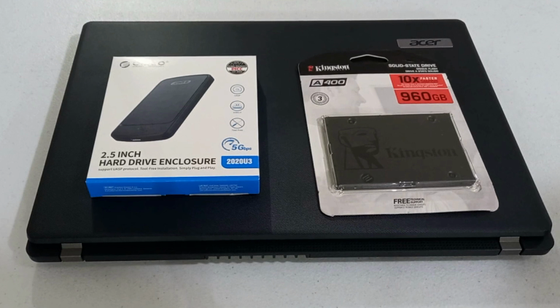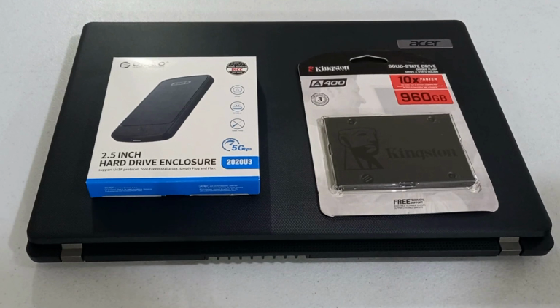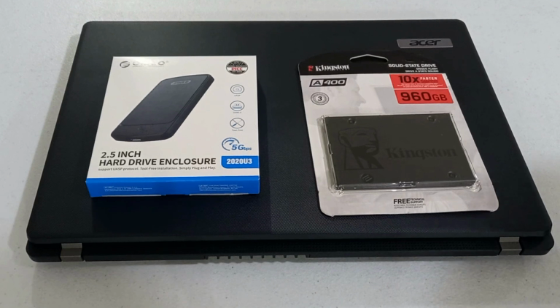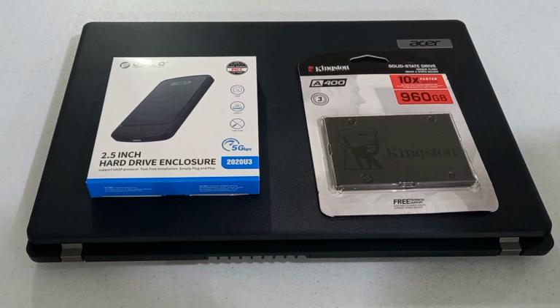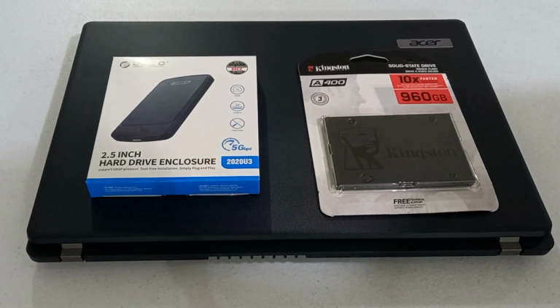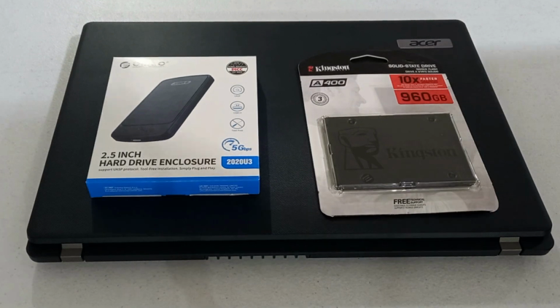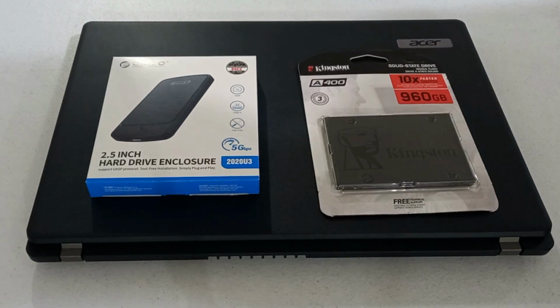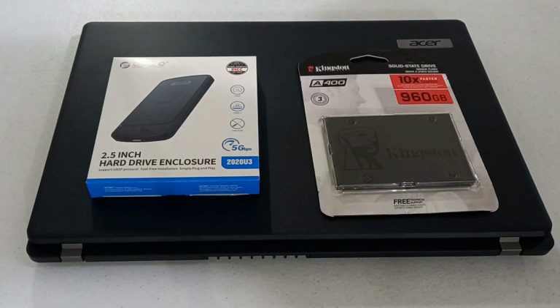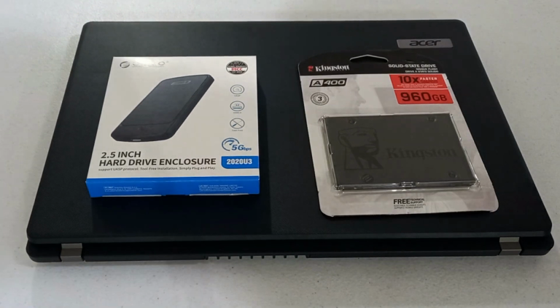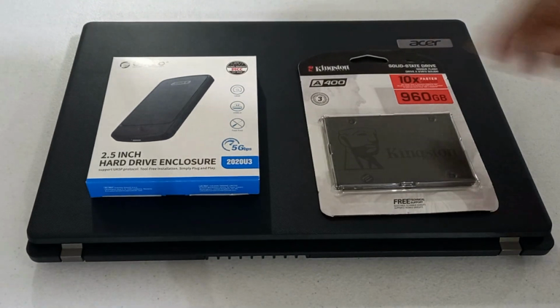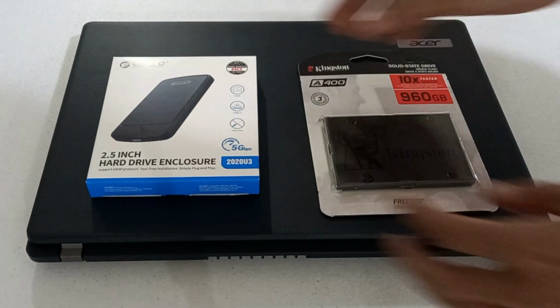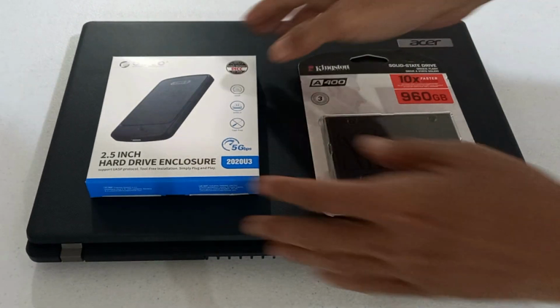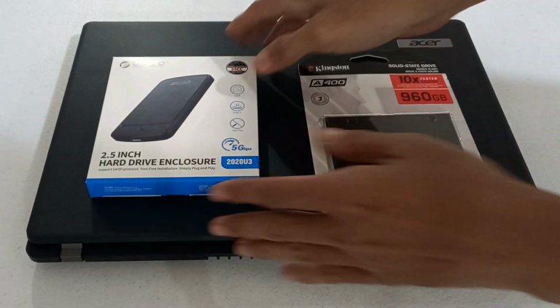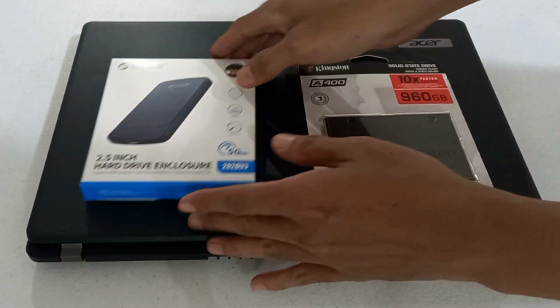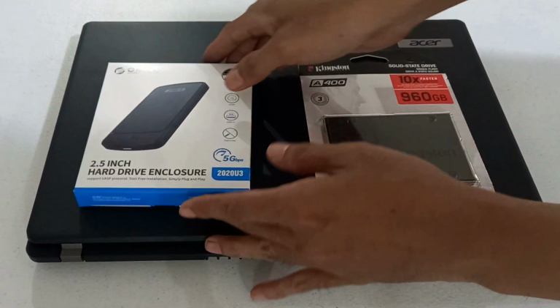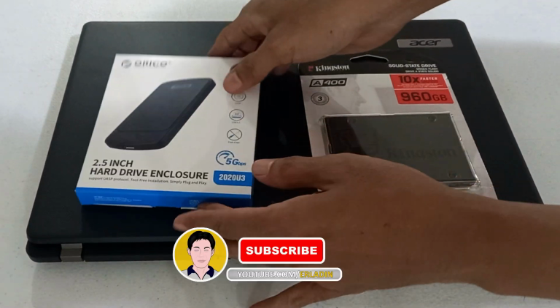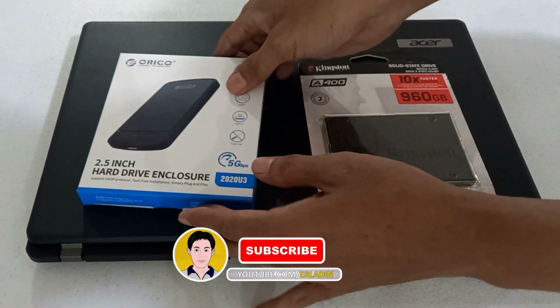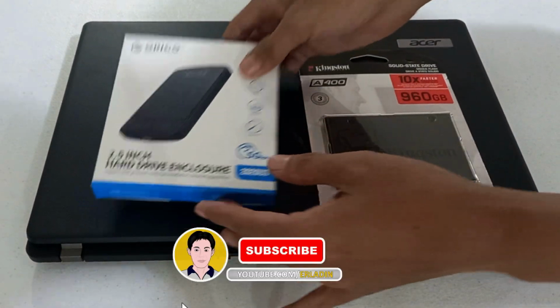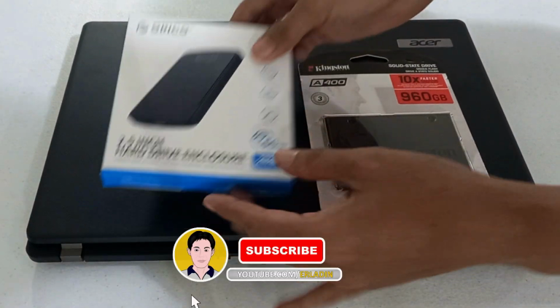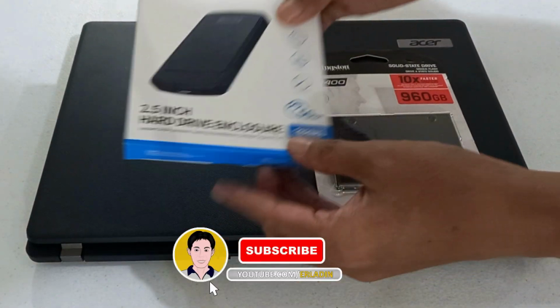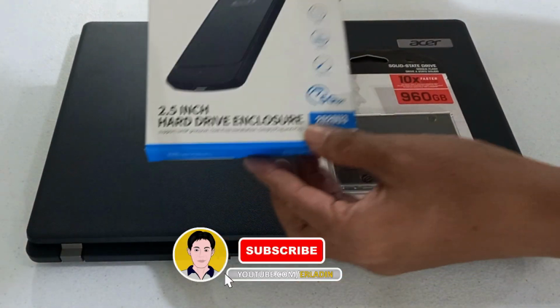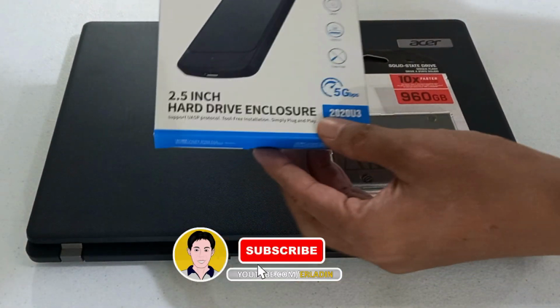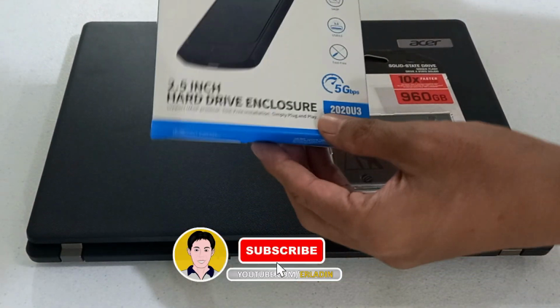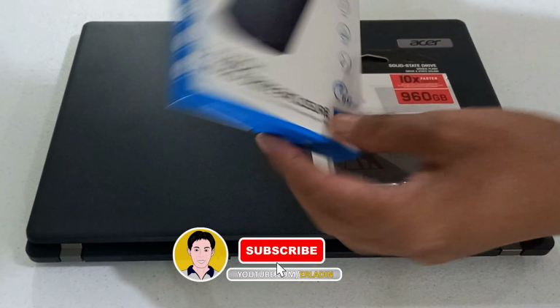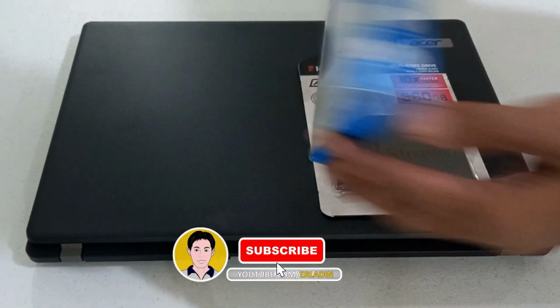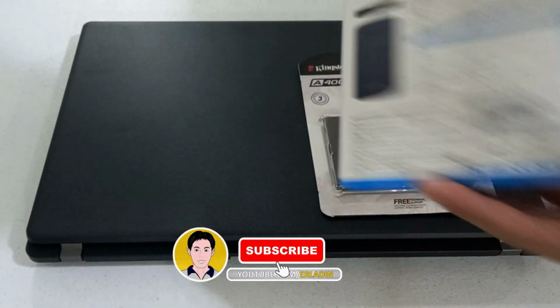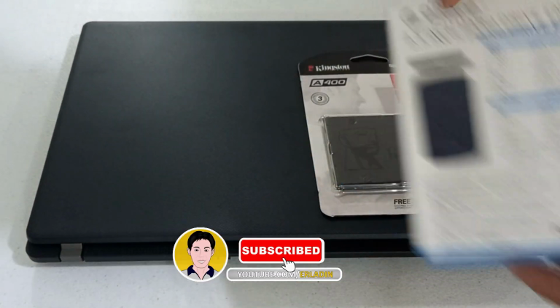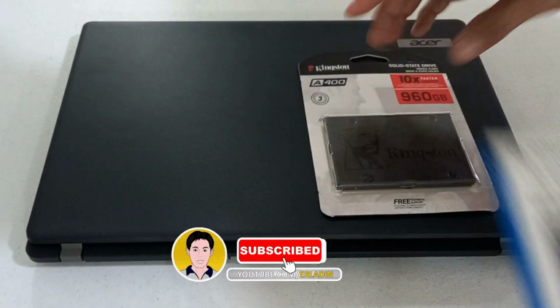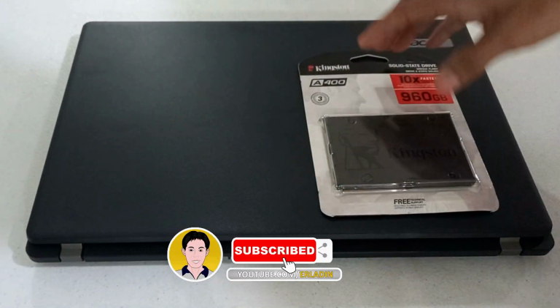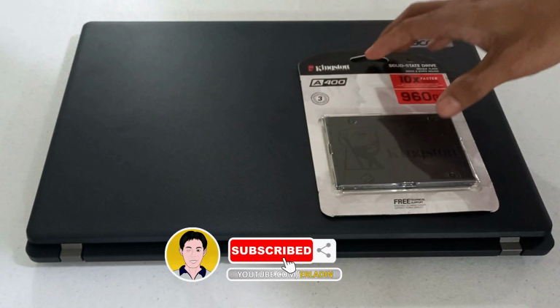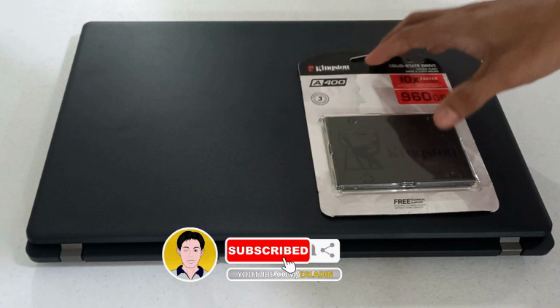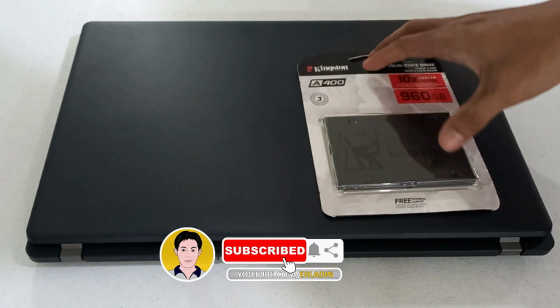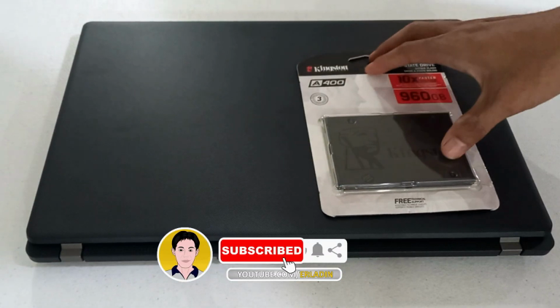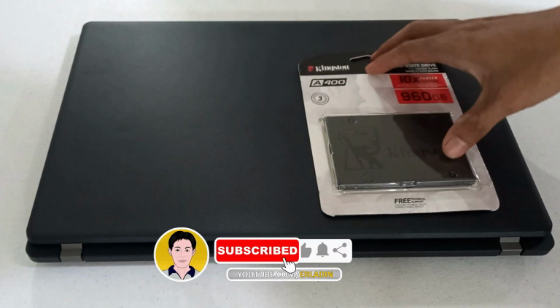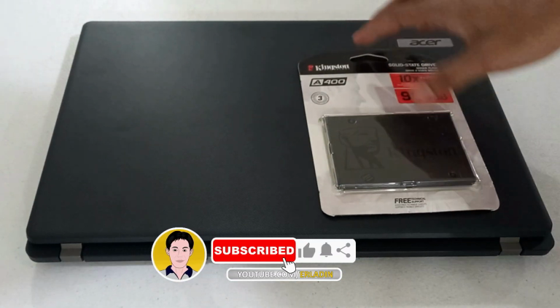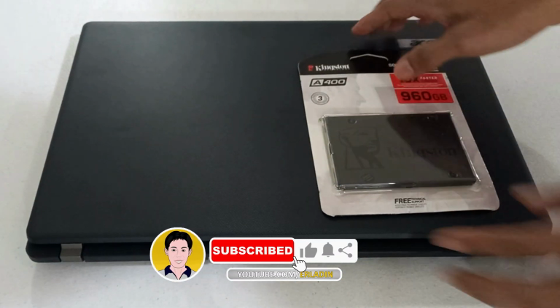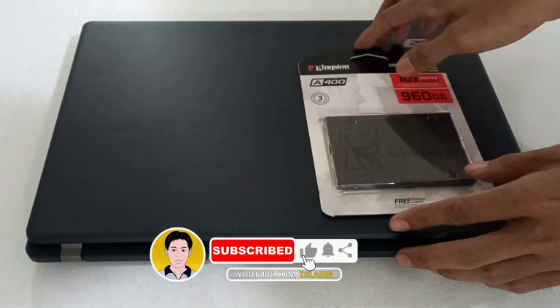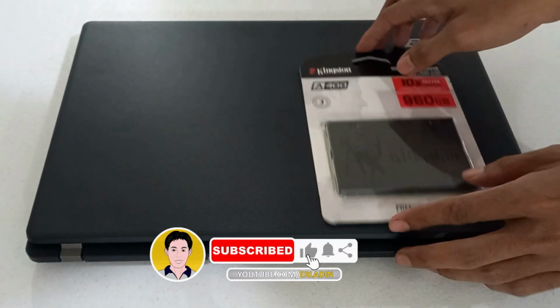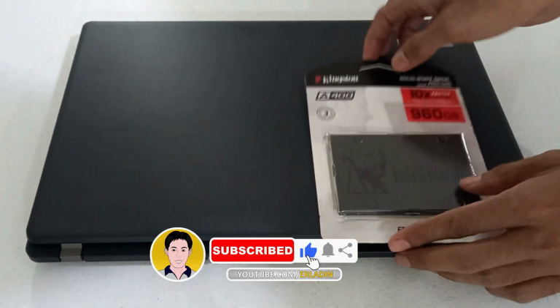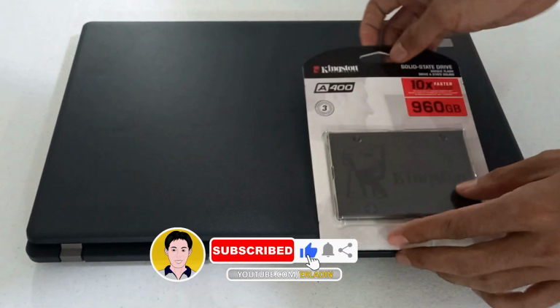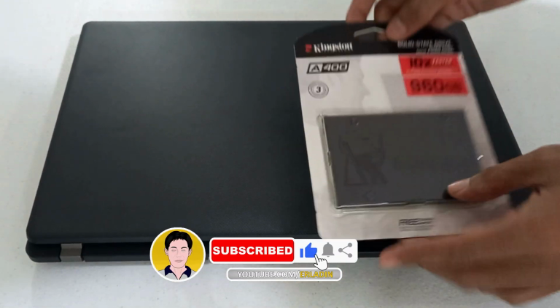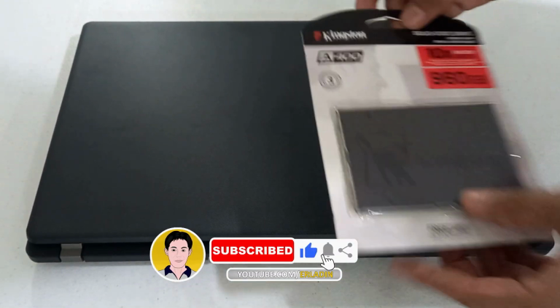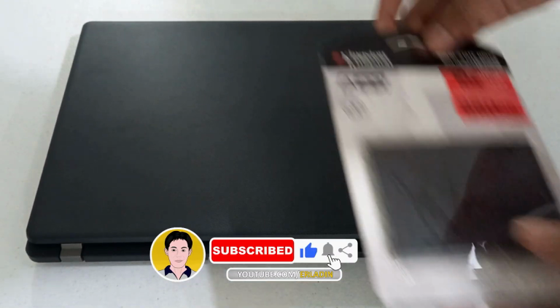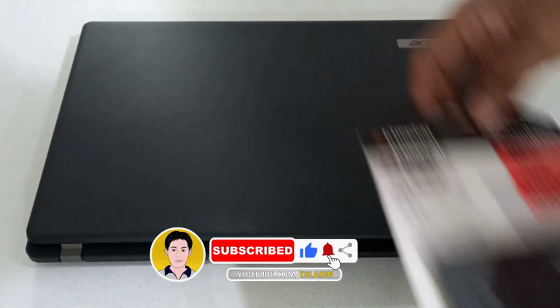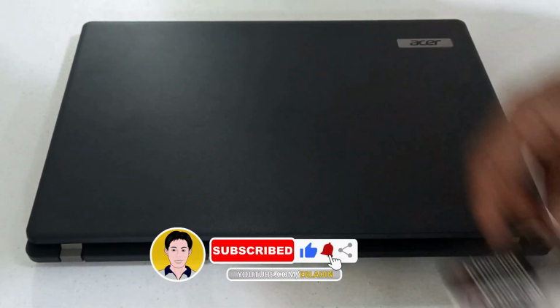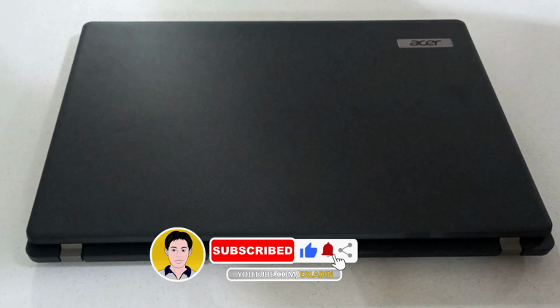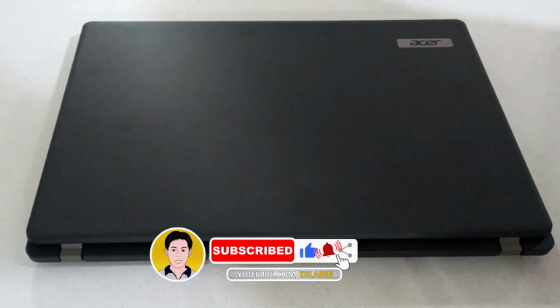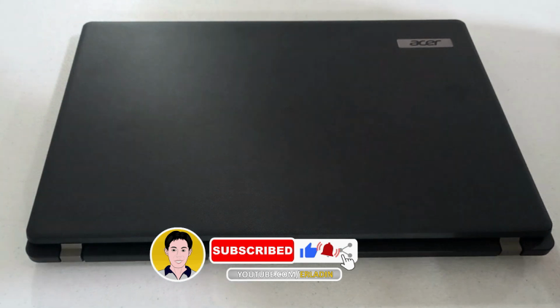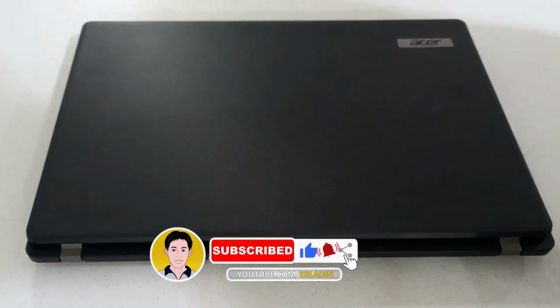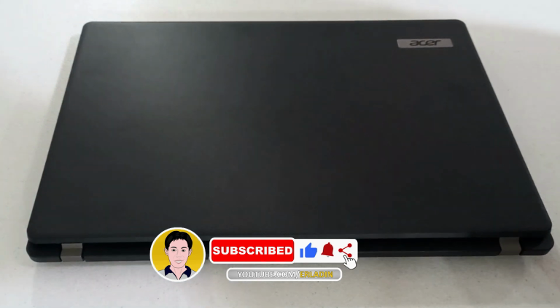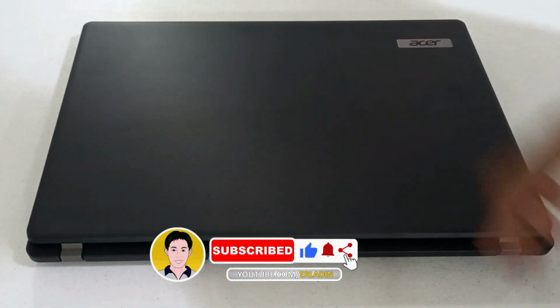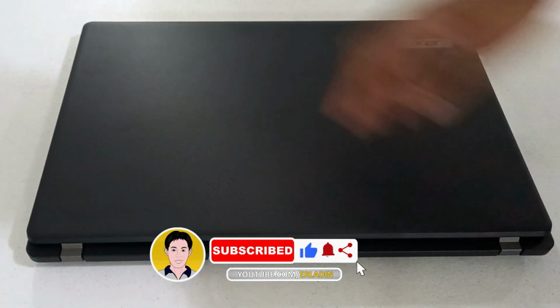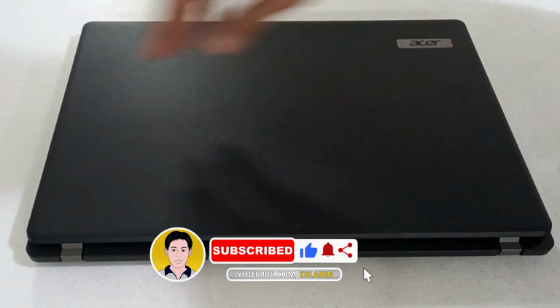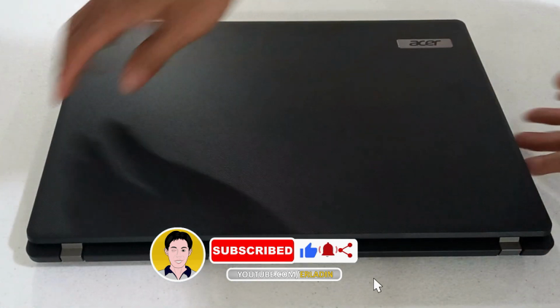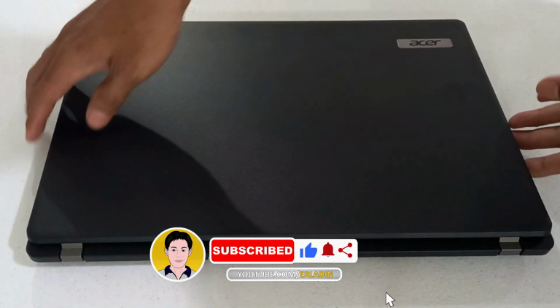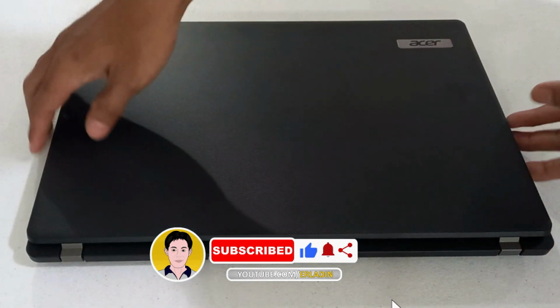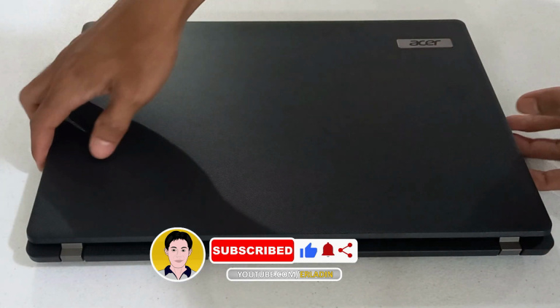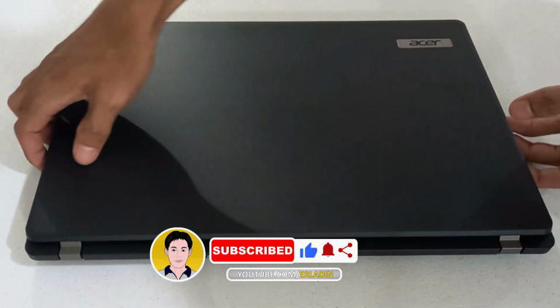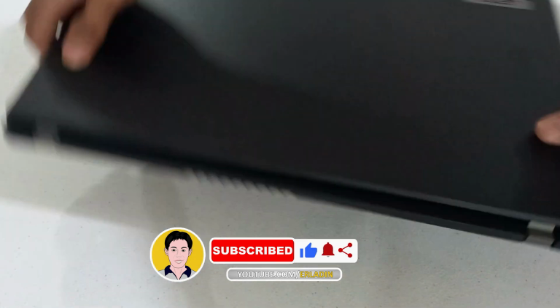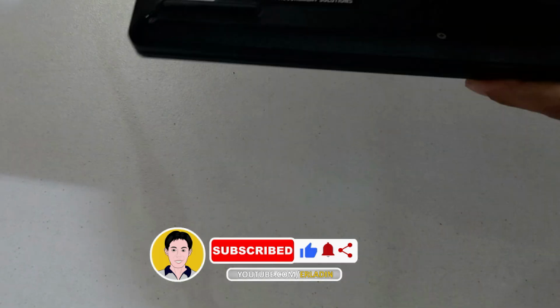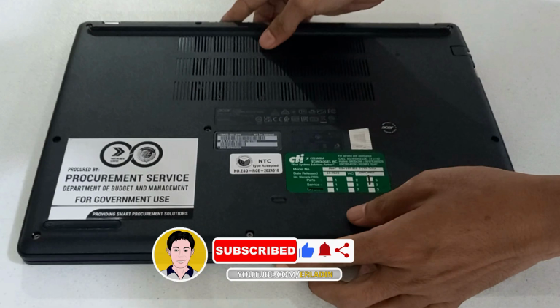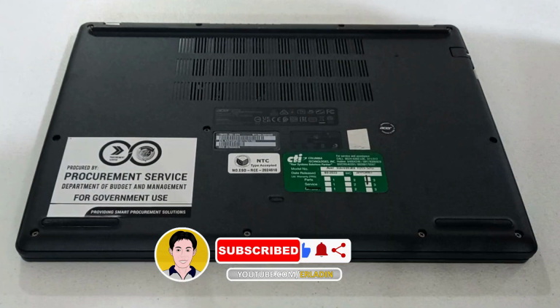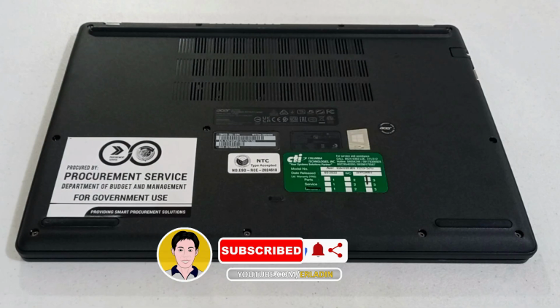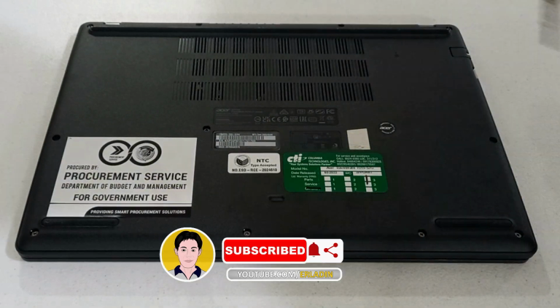Upgrading the hard disk drive of Acer Travelmate P2 to a solid state drive and making the removed hard disk an external drive.